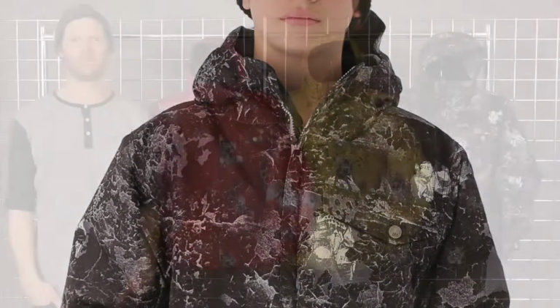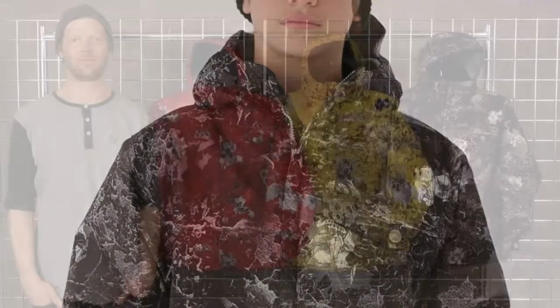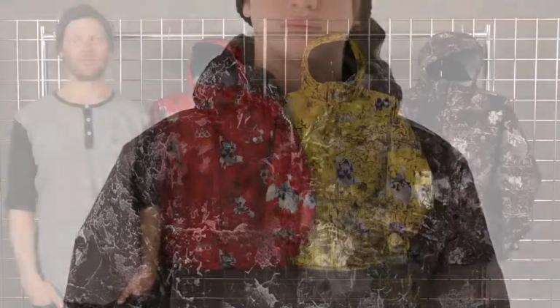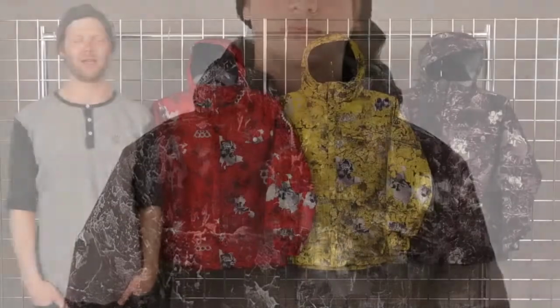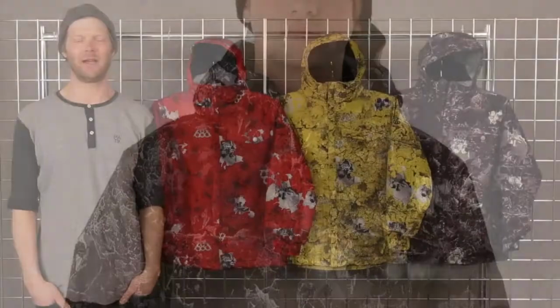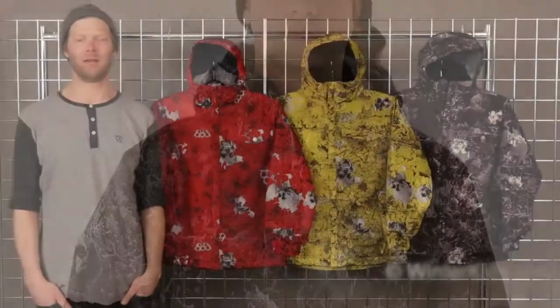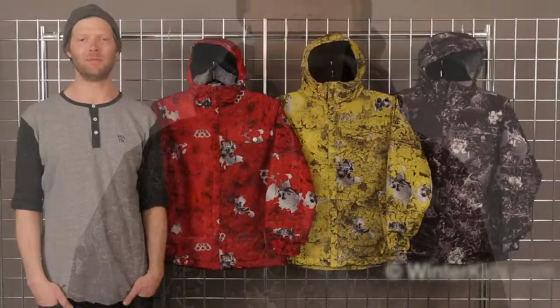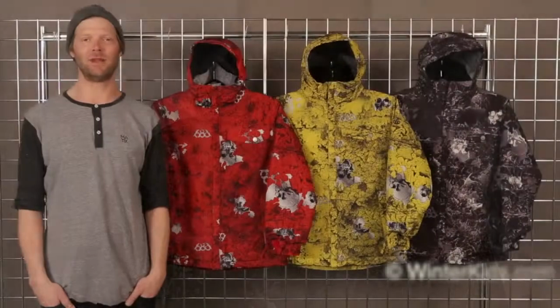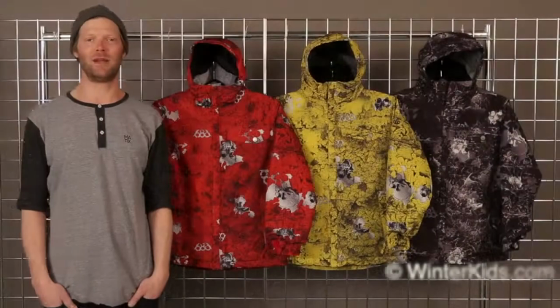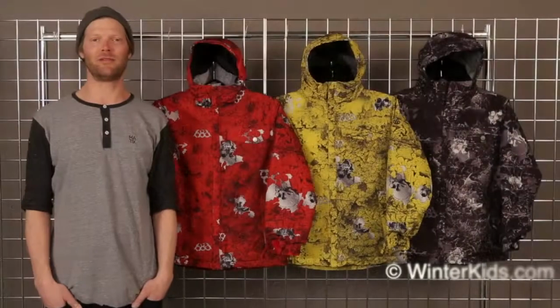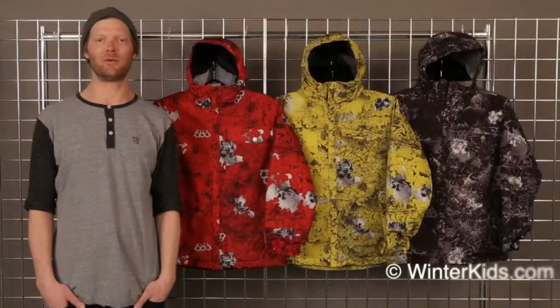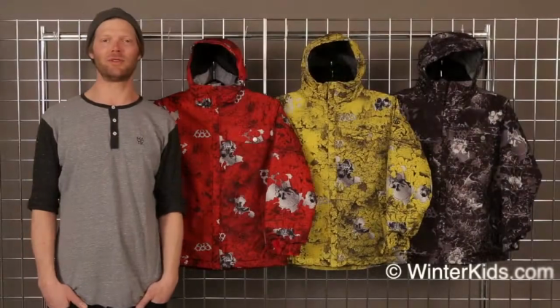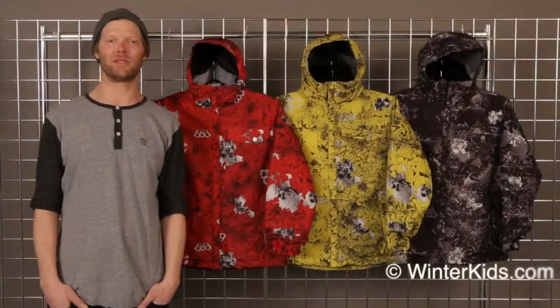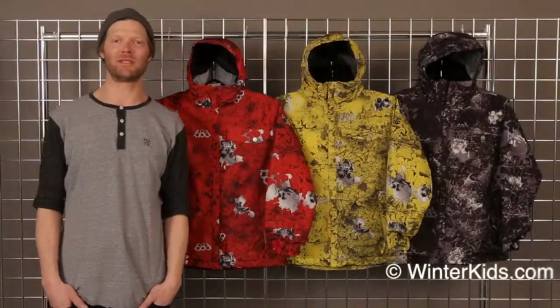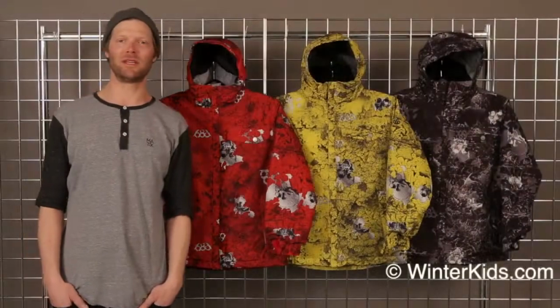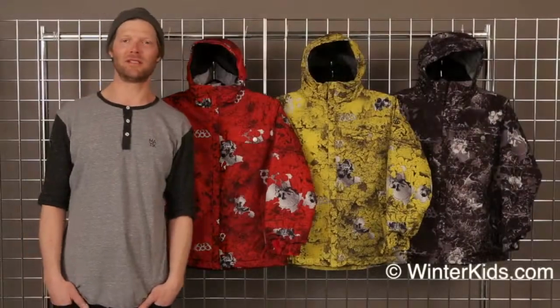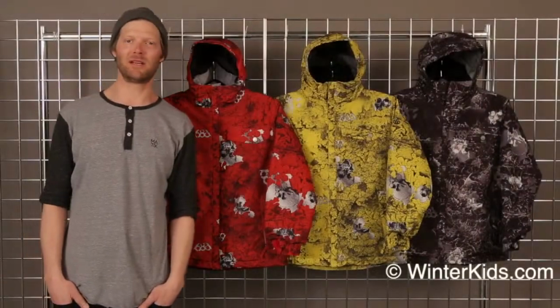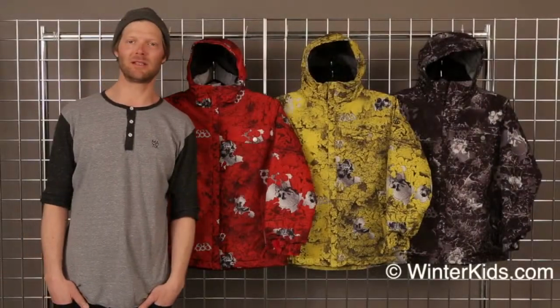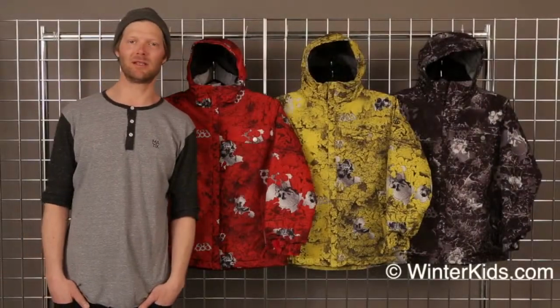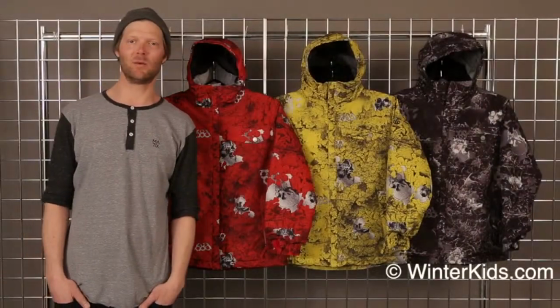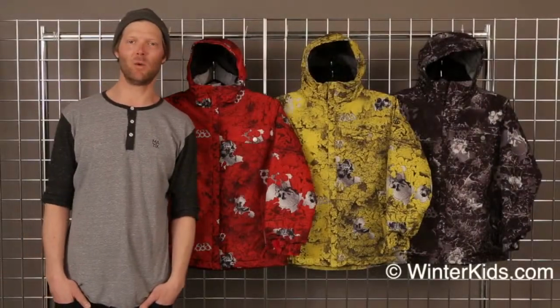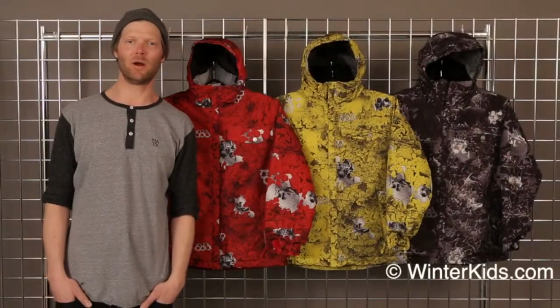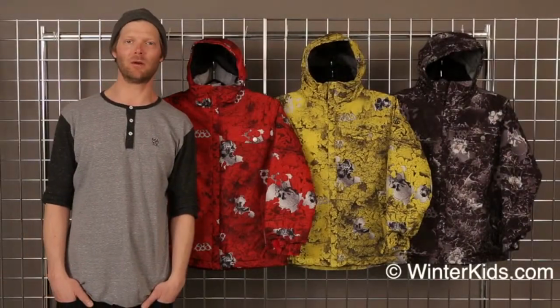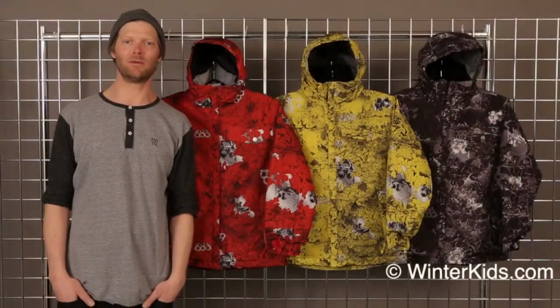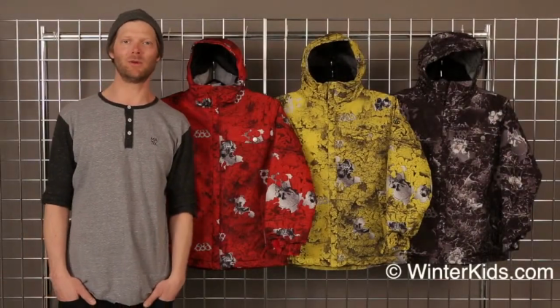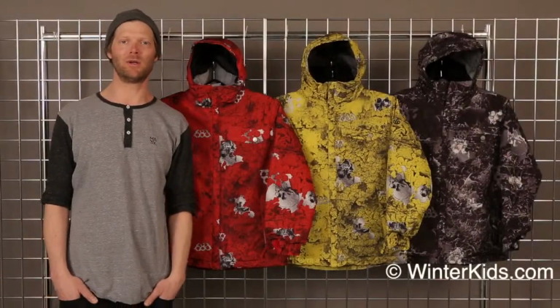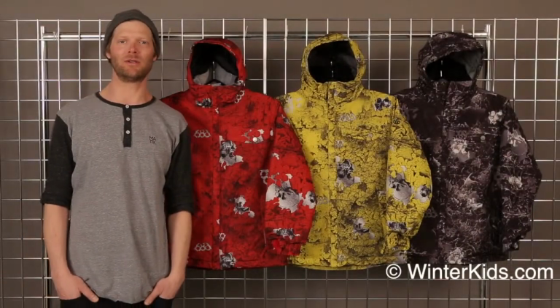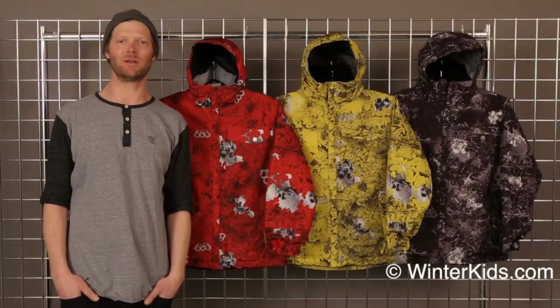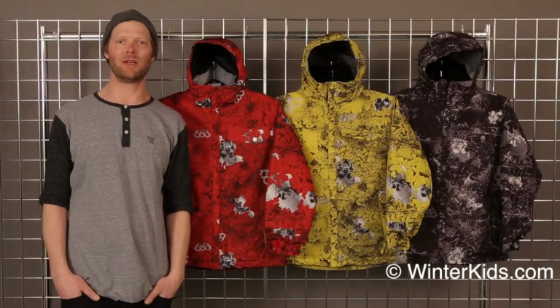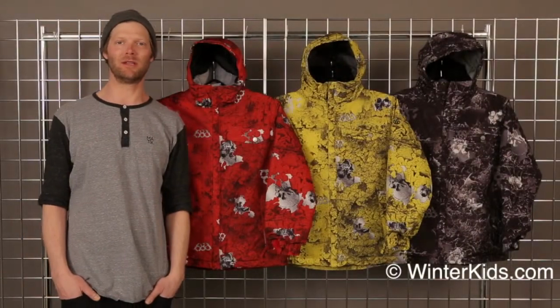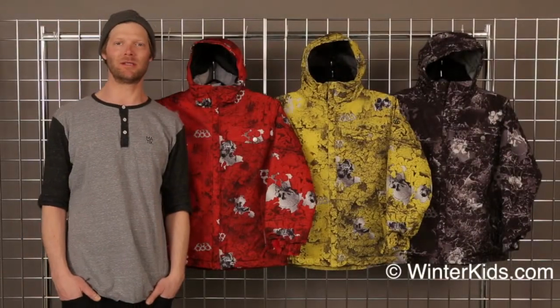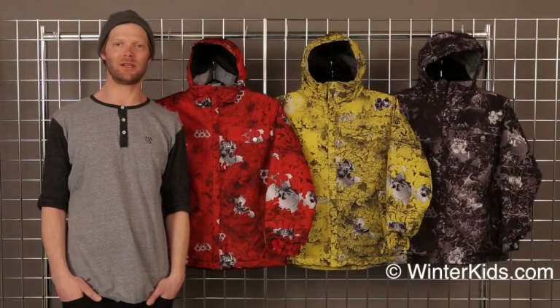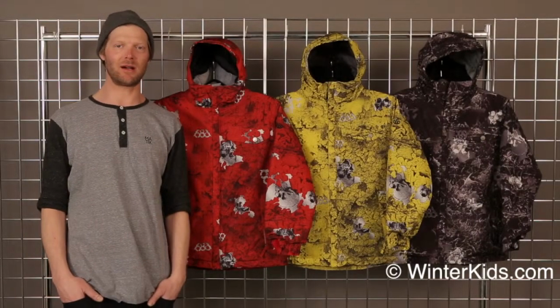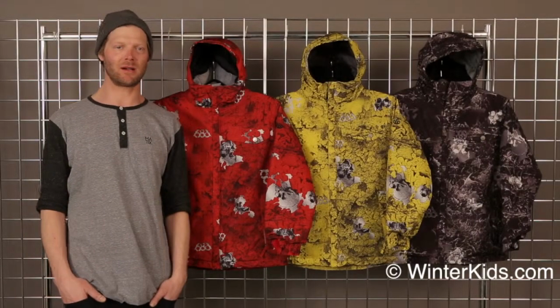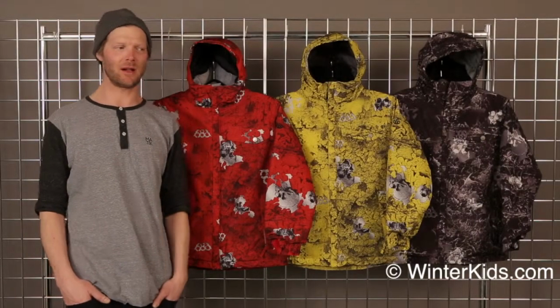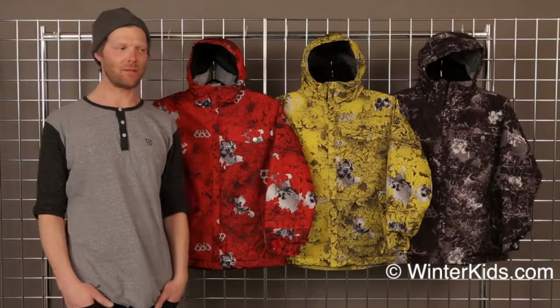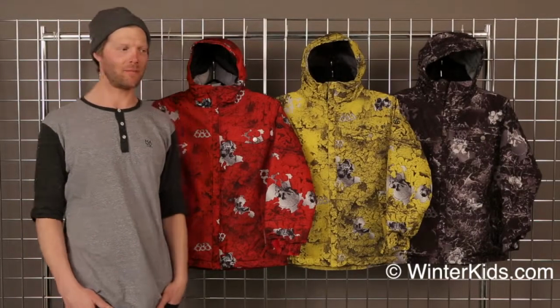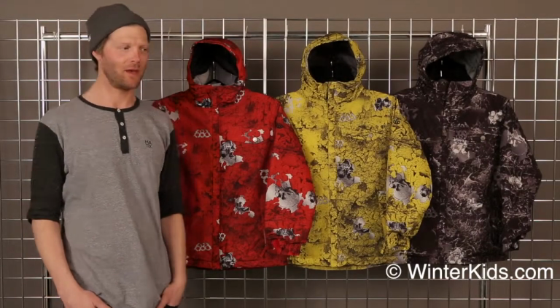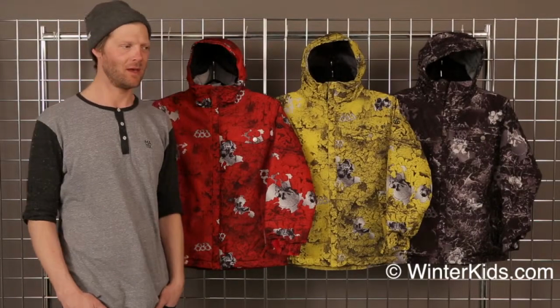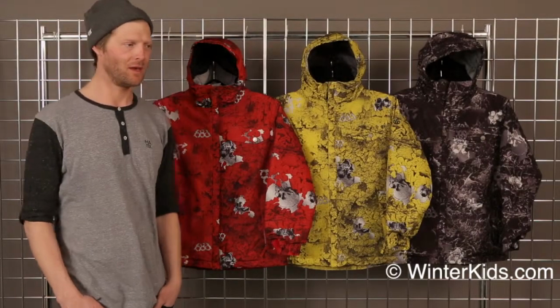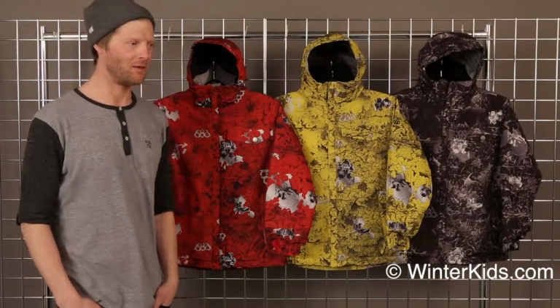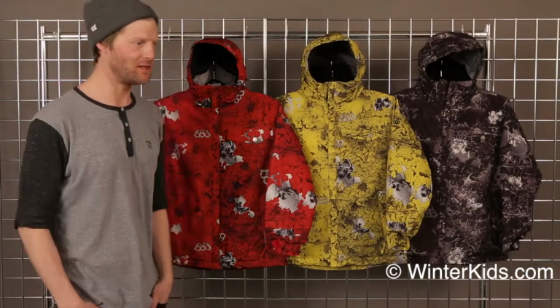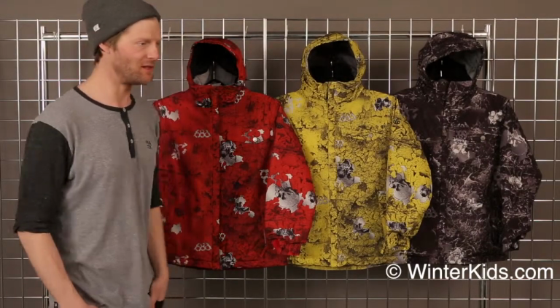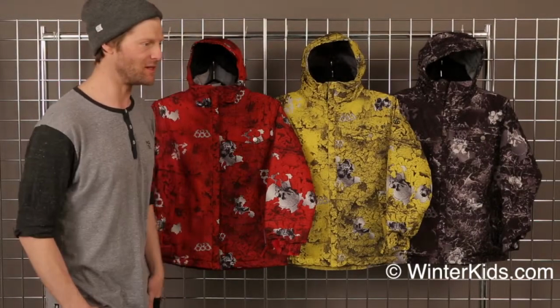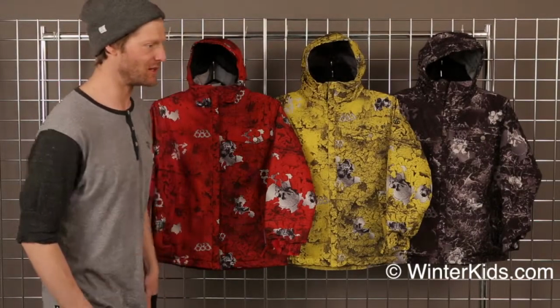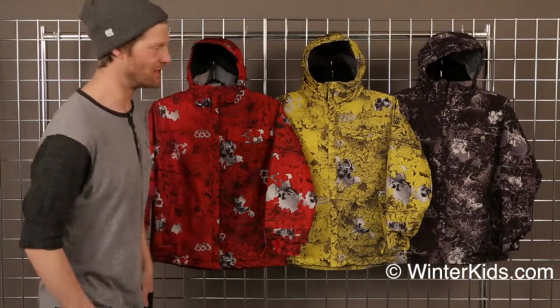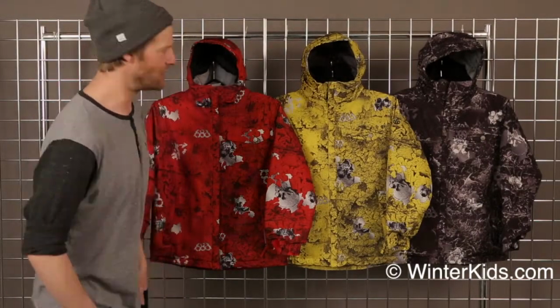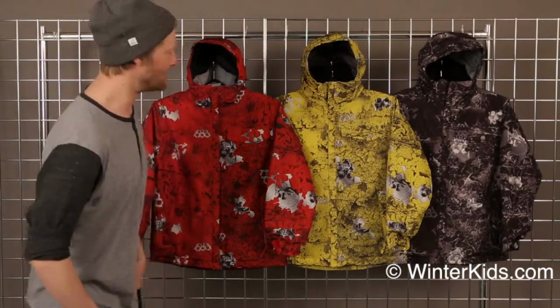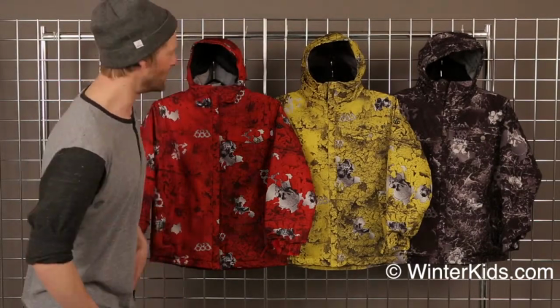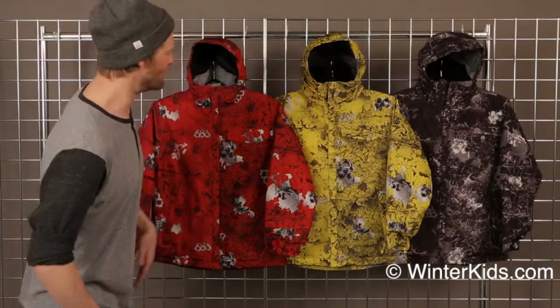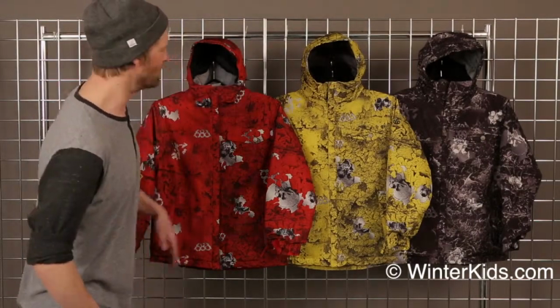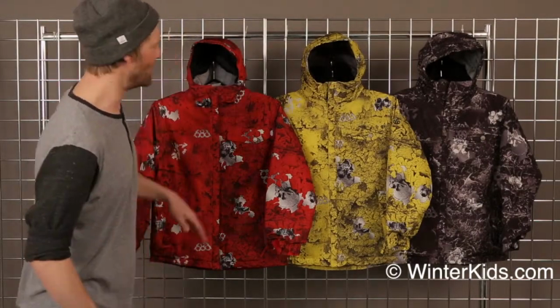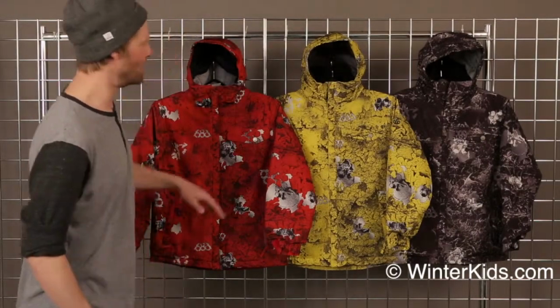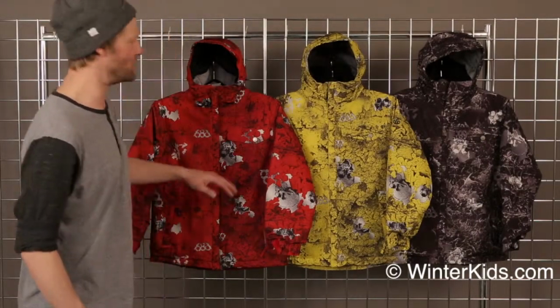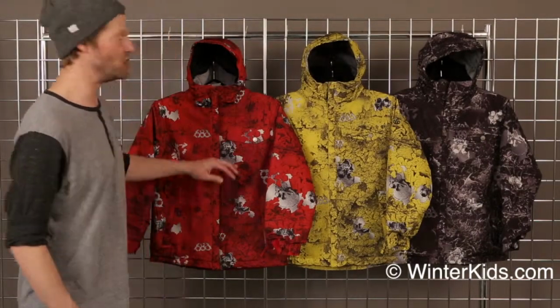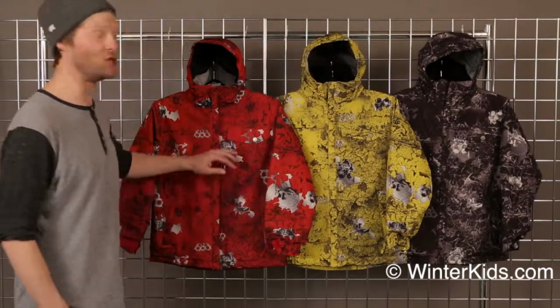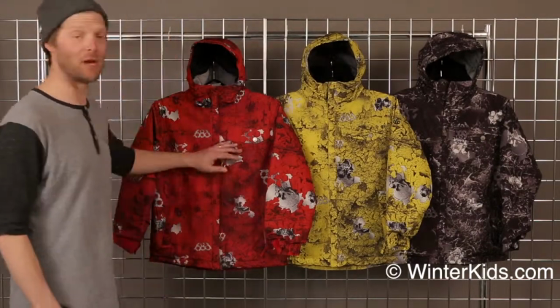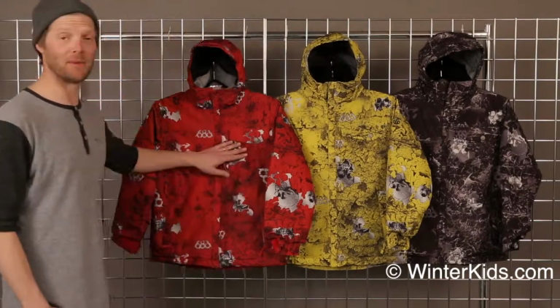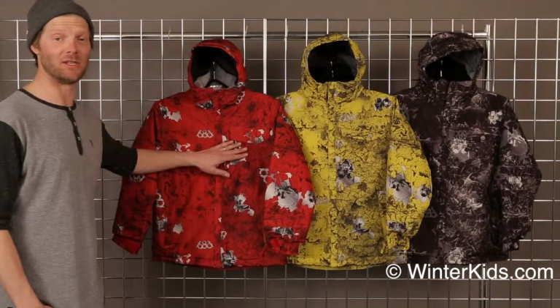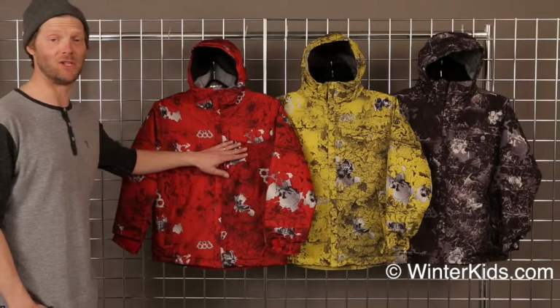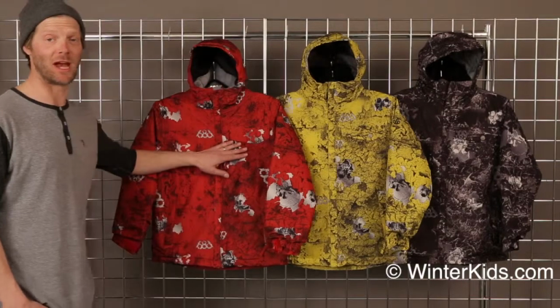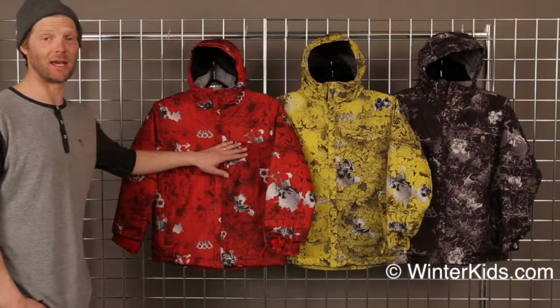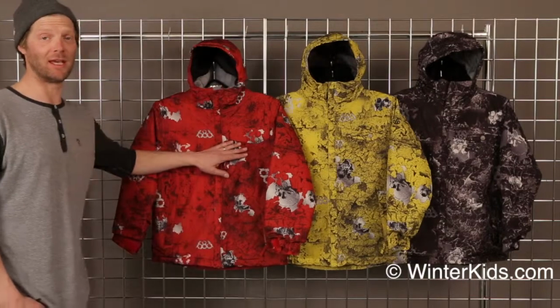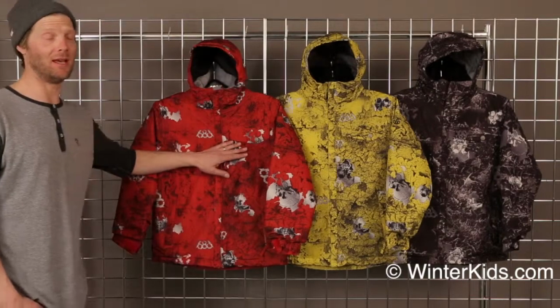Hi, I'm Dave with 686. Welcome to winterkids.com. This is the 686 boys chipped jacket.